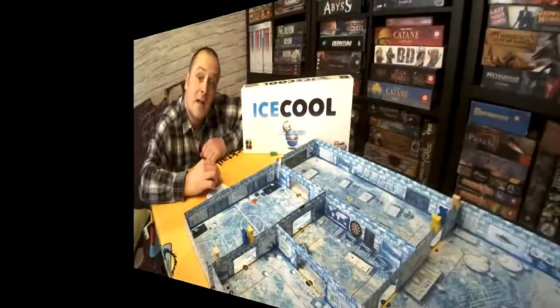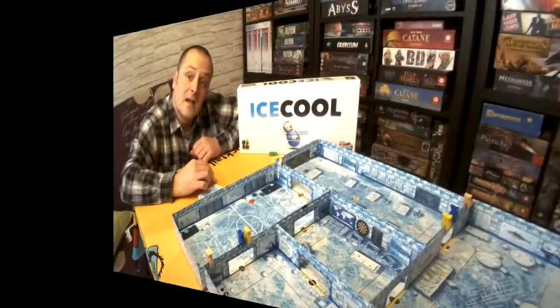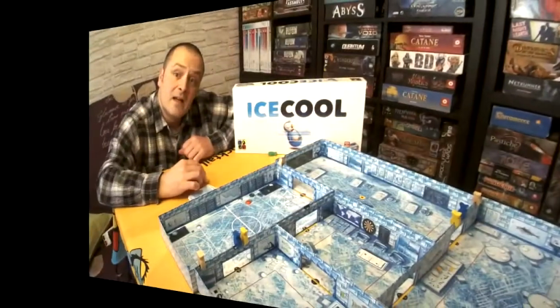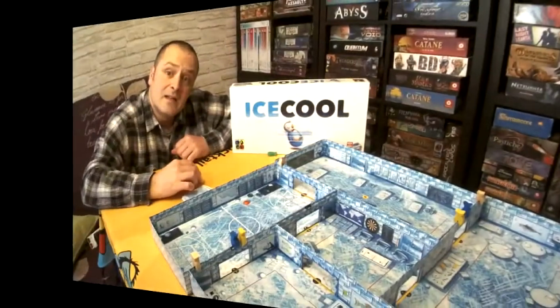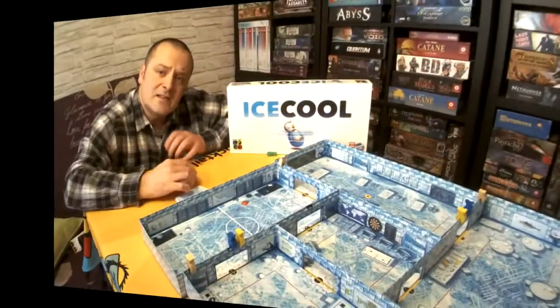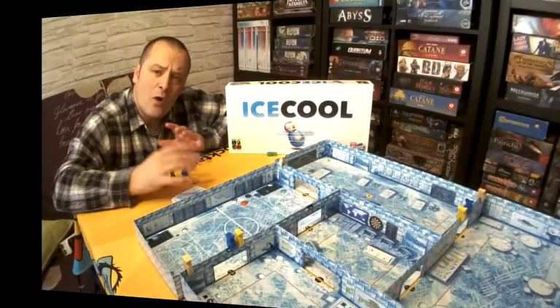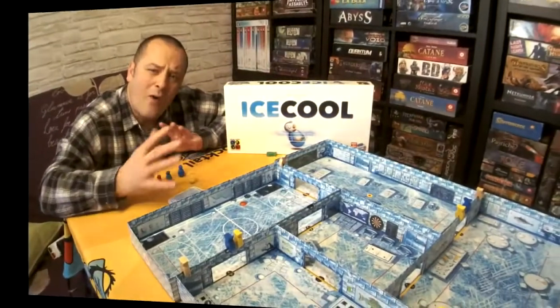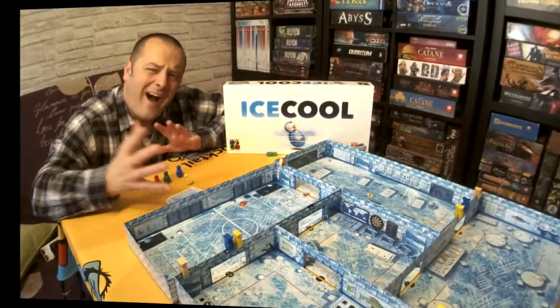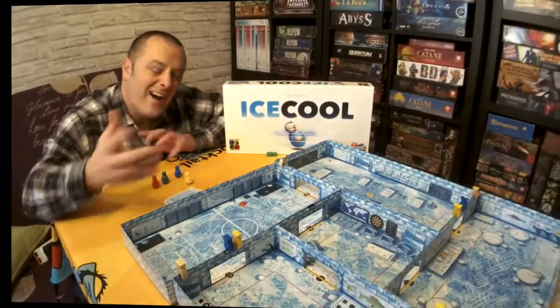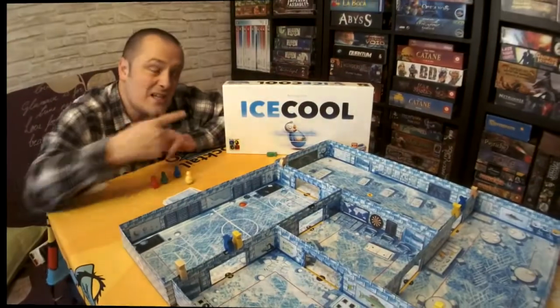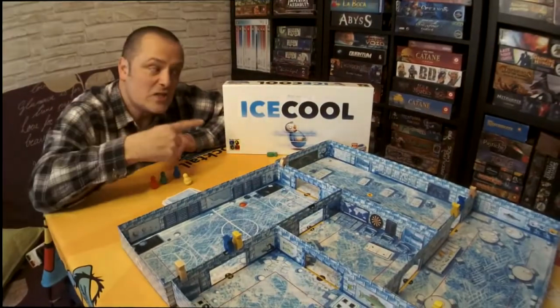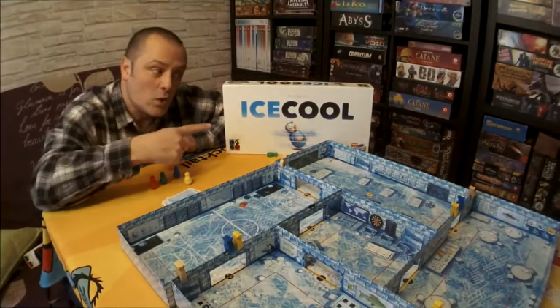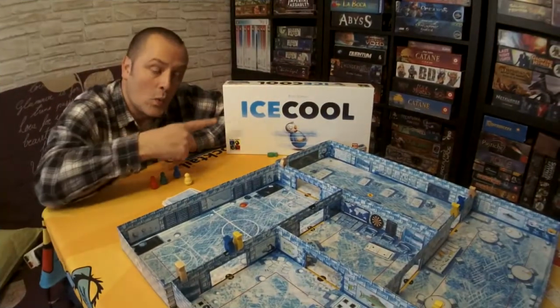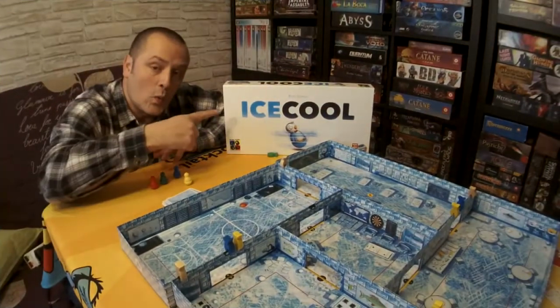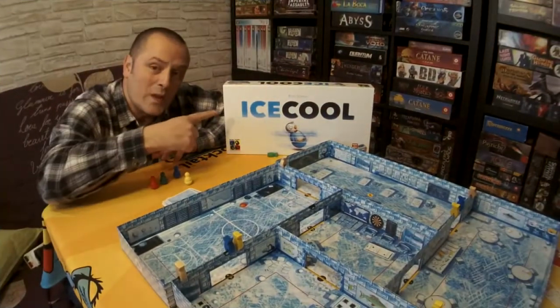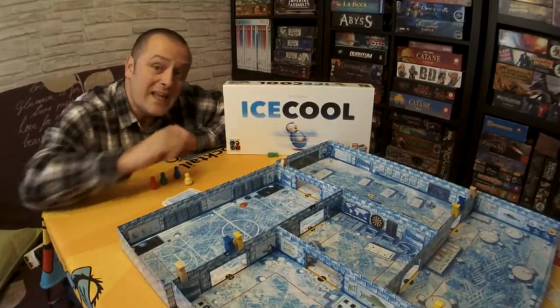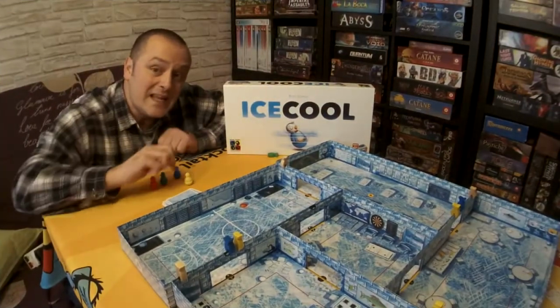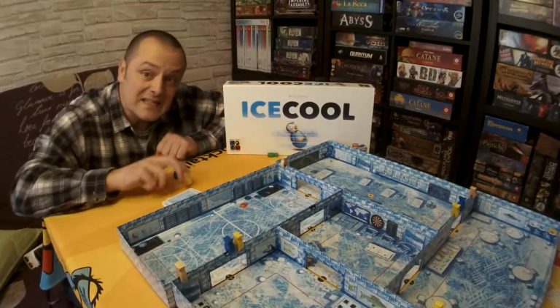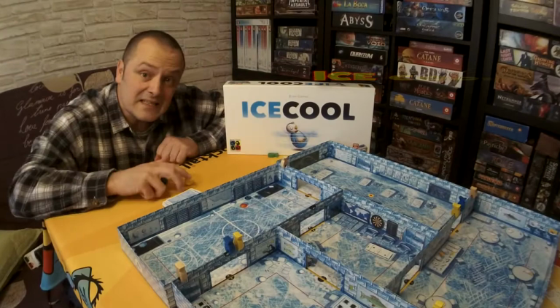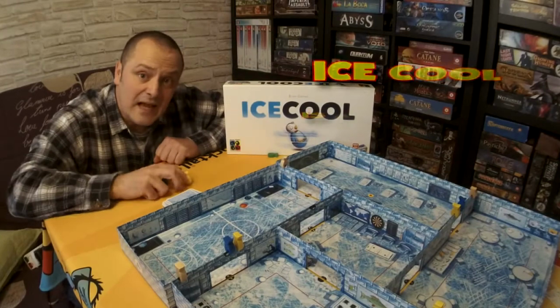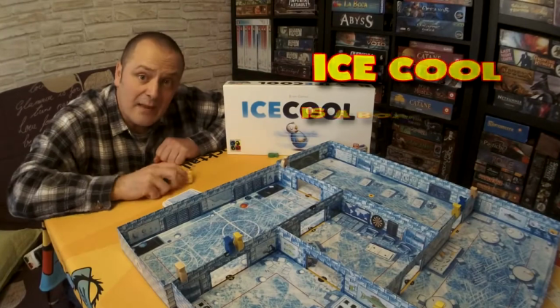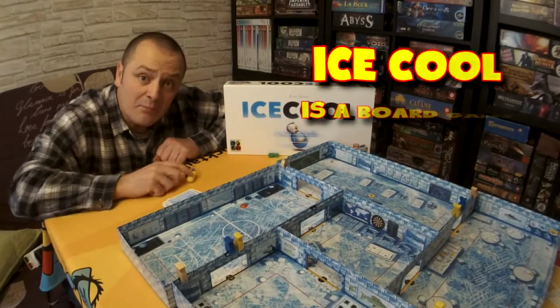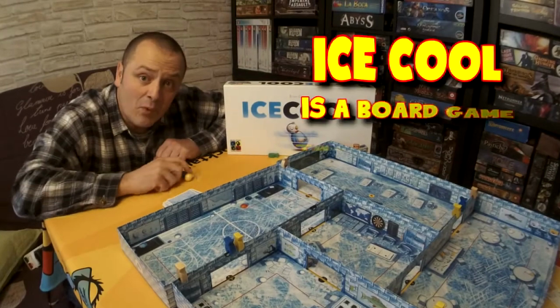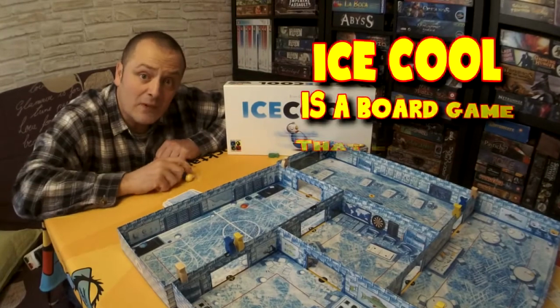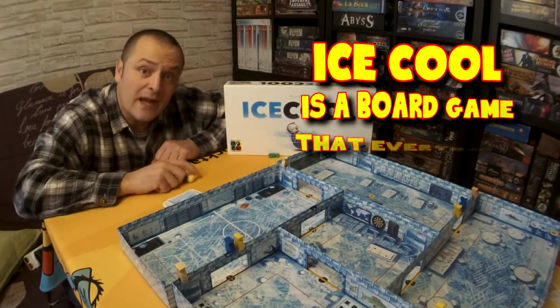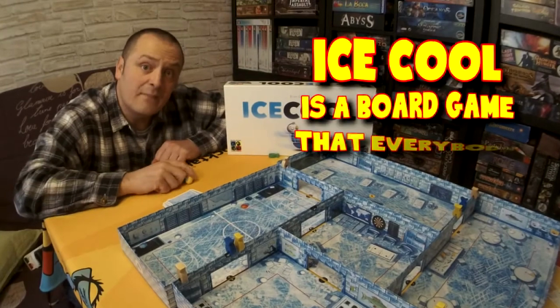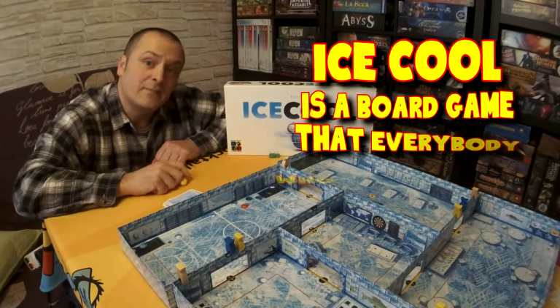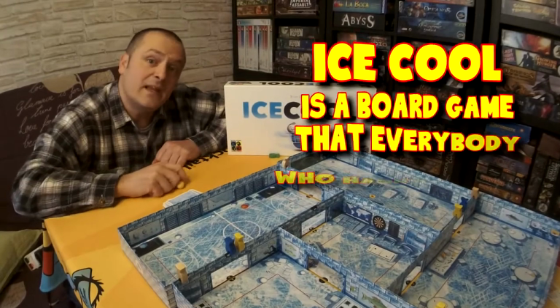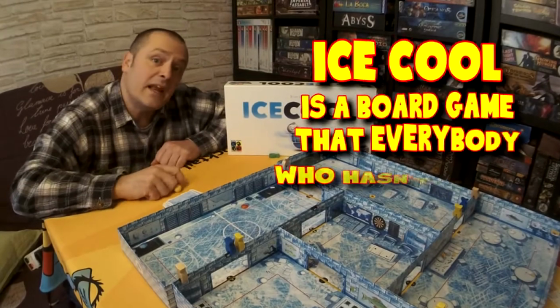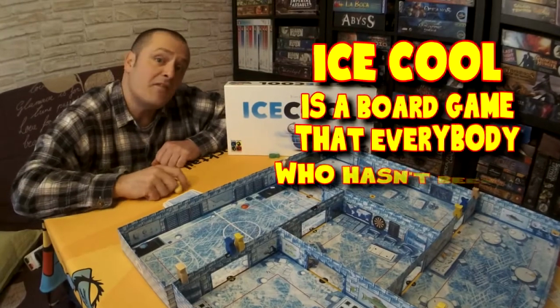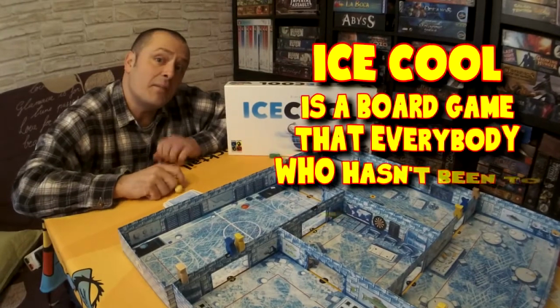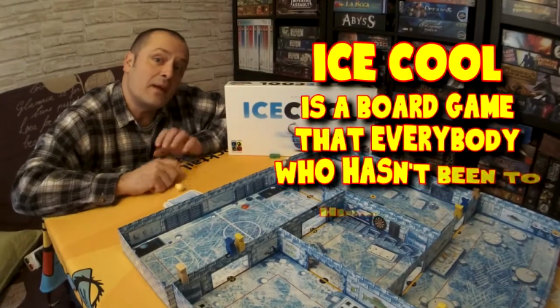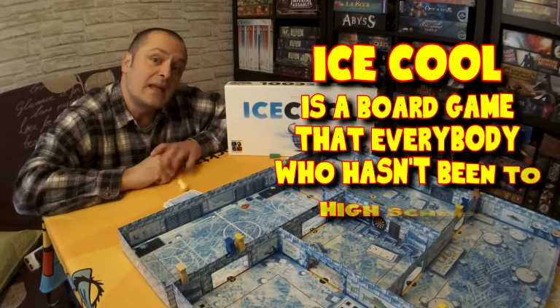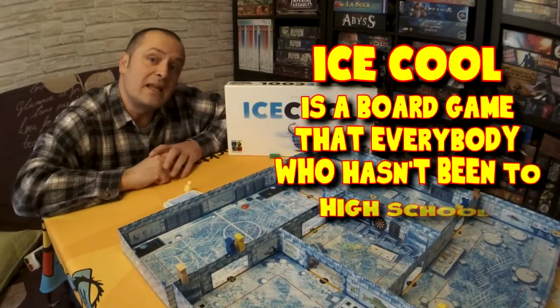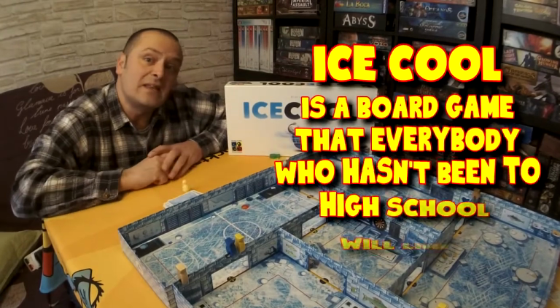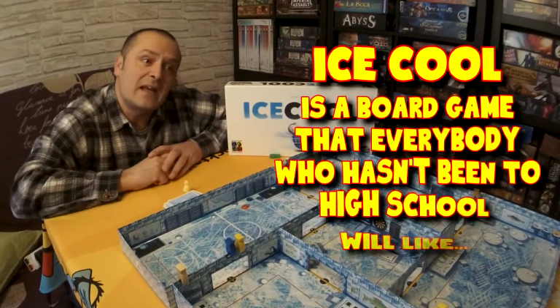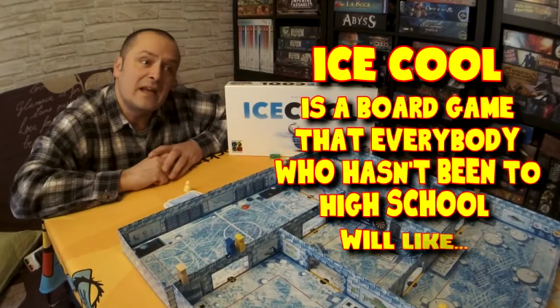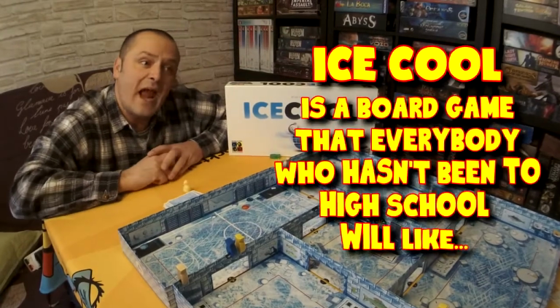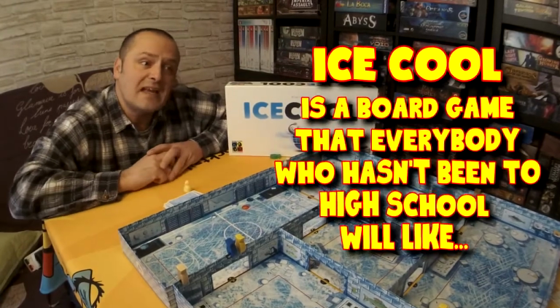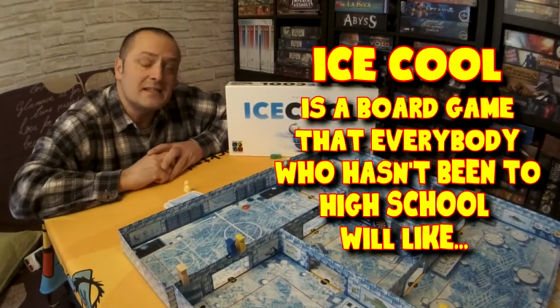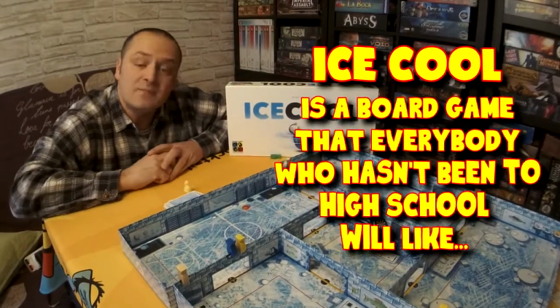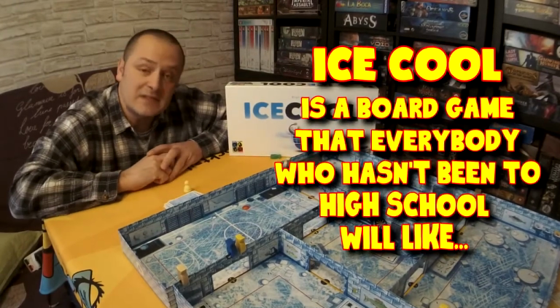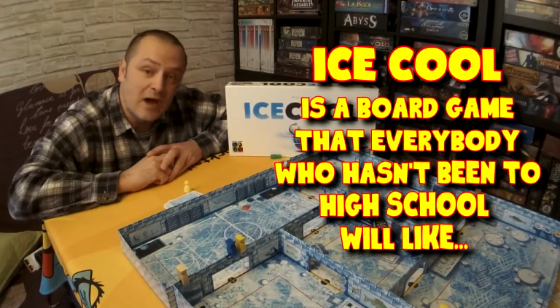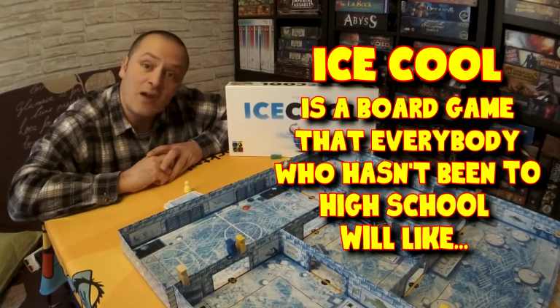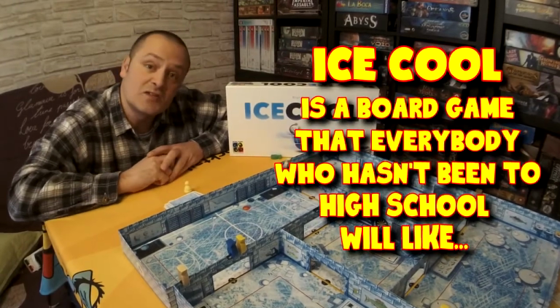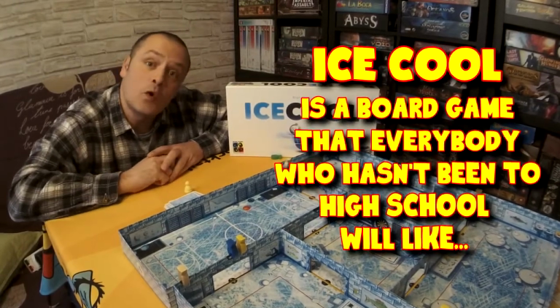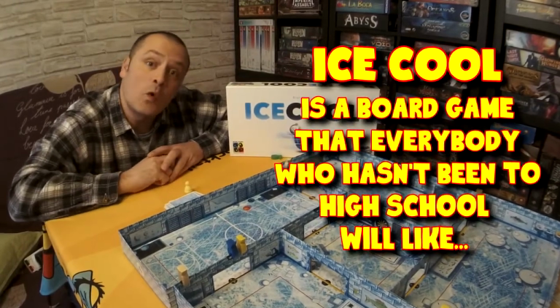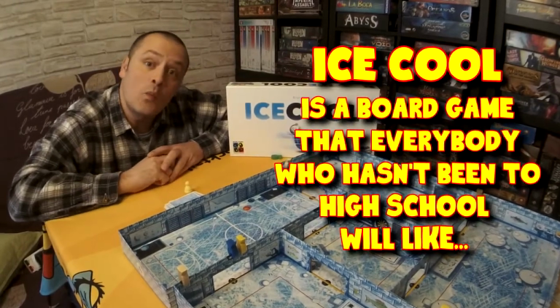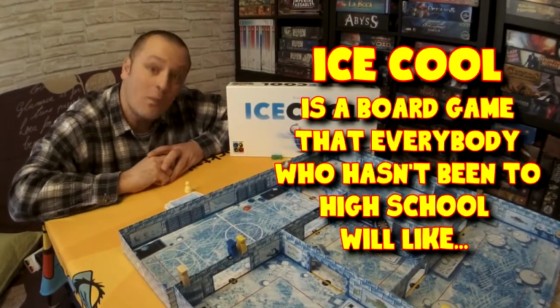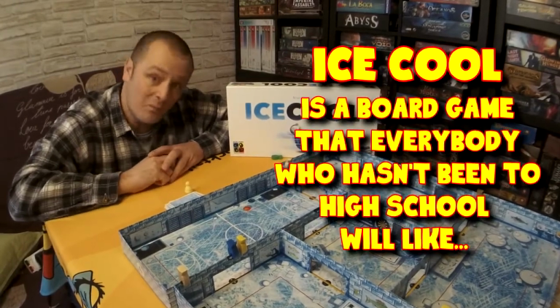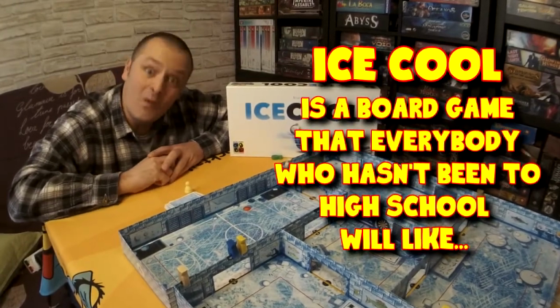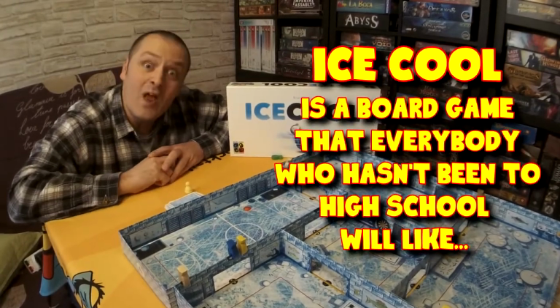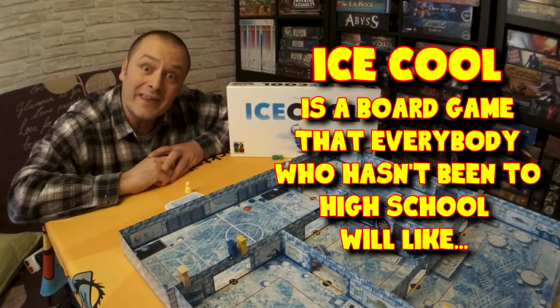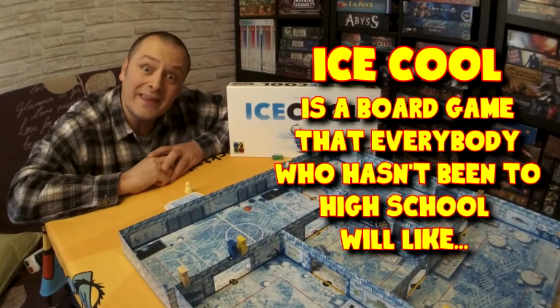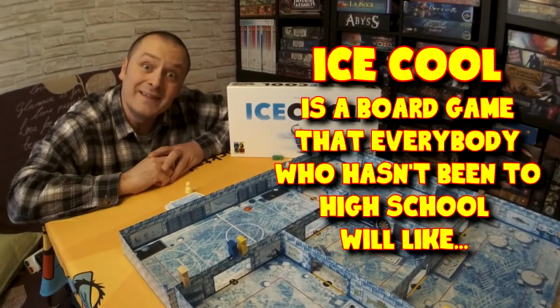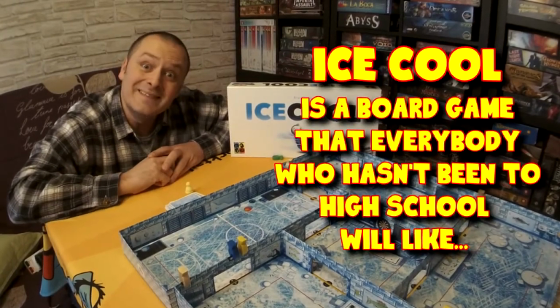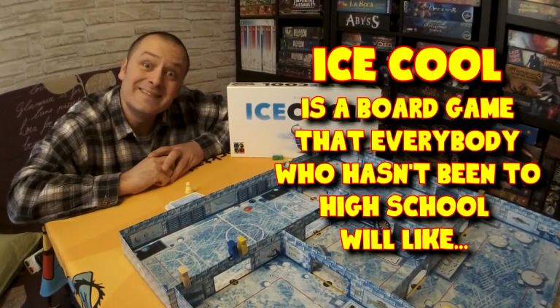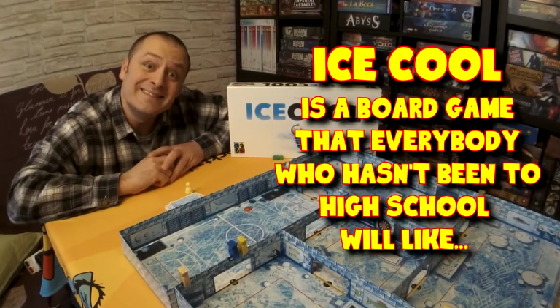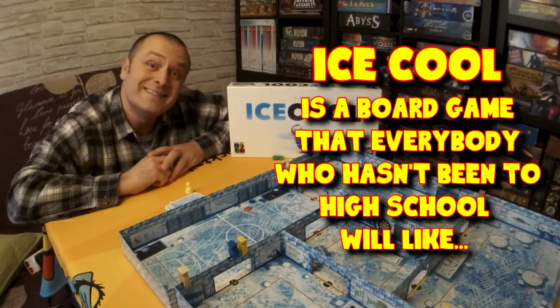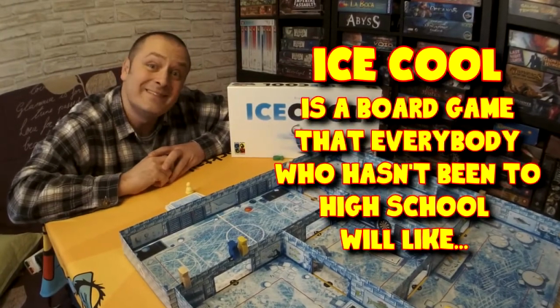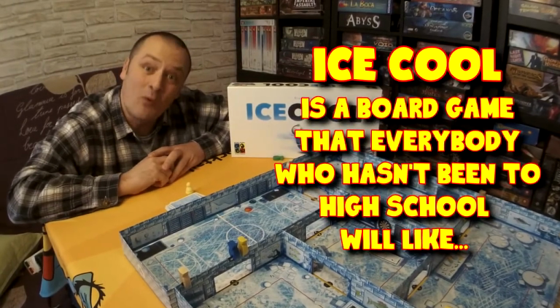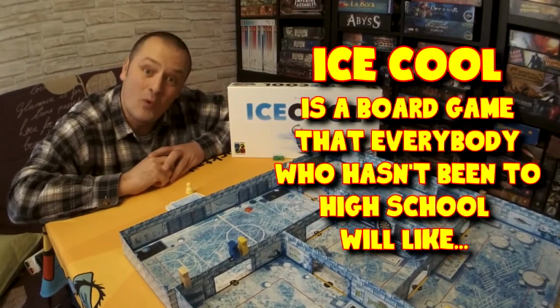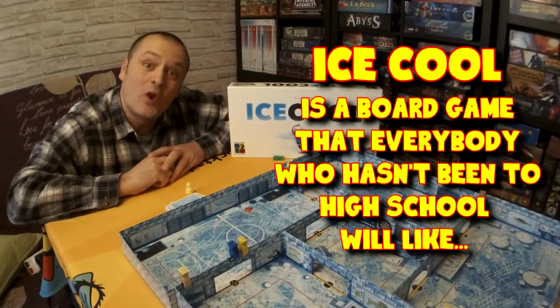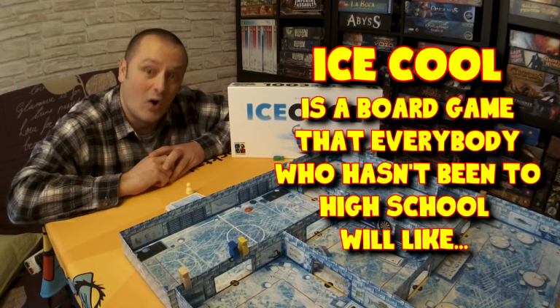Count up all the scores from all the cards you've collected, and the player with the most points is the fishiest. So Ice Cool is a board game that everybody who hasn't been to high school will like — or not.